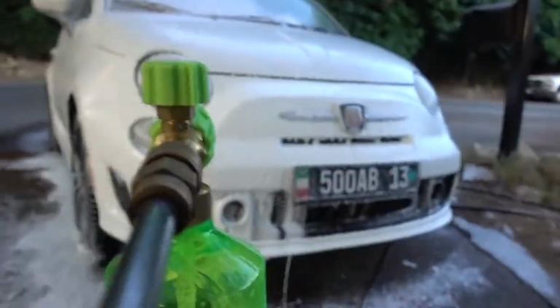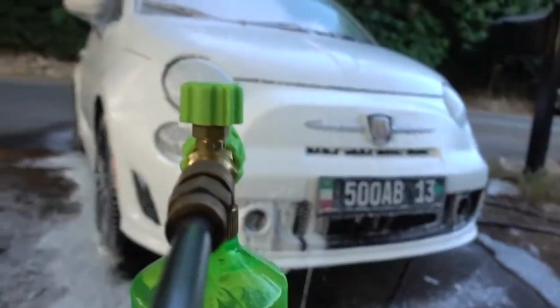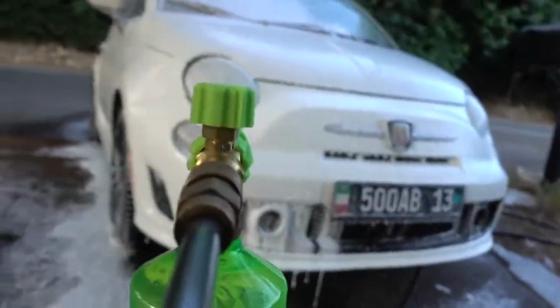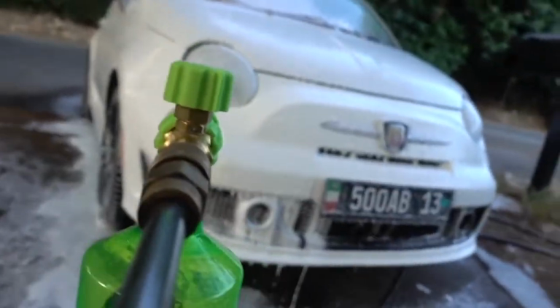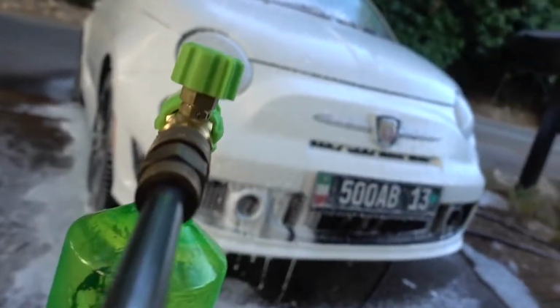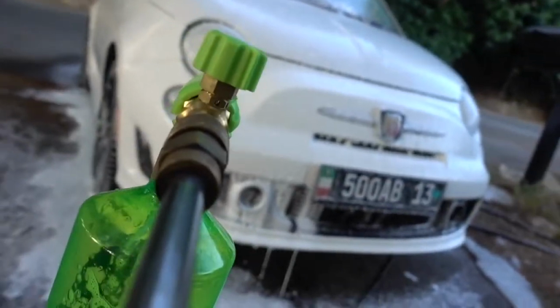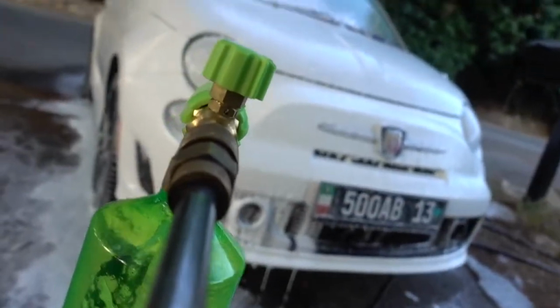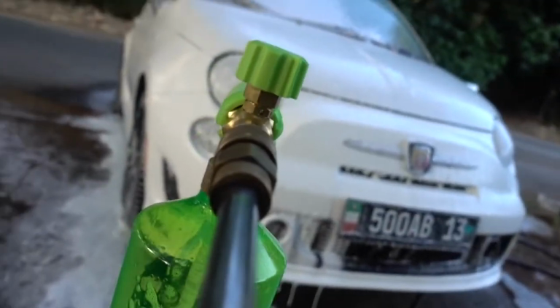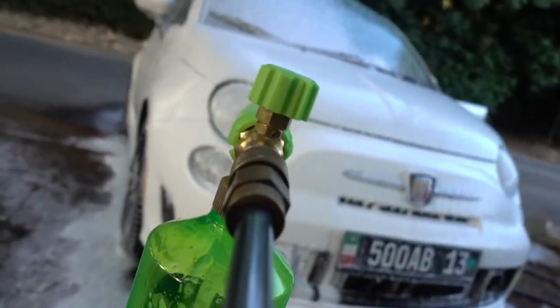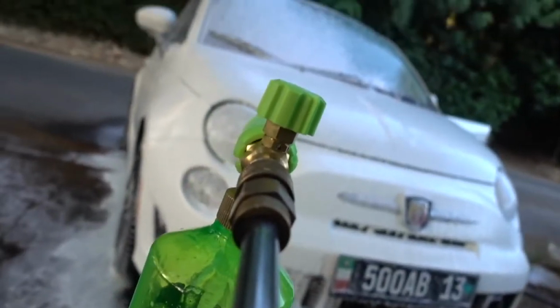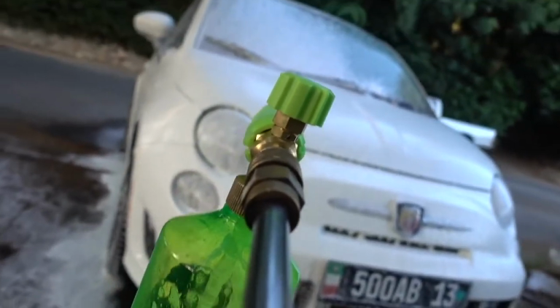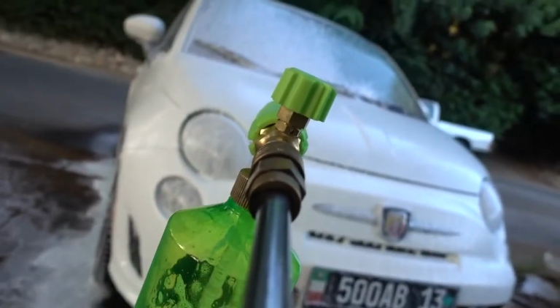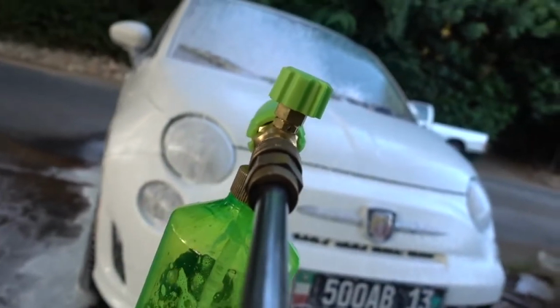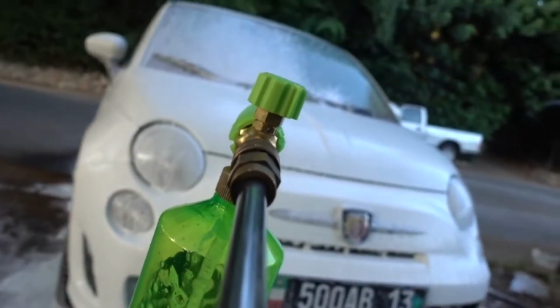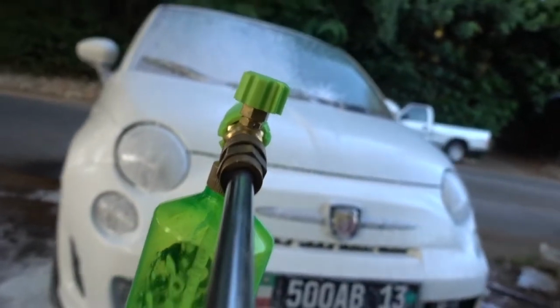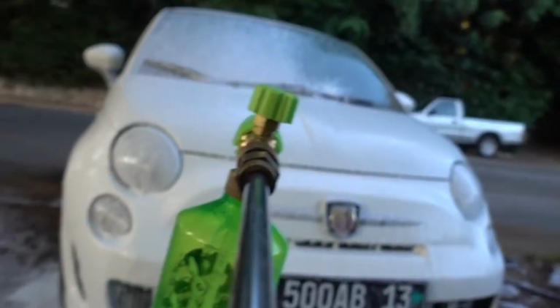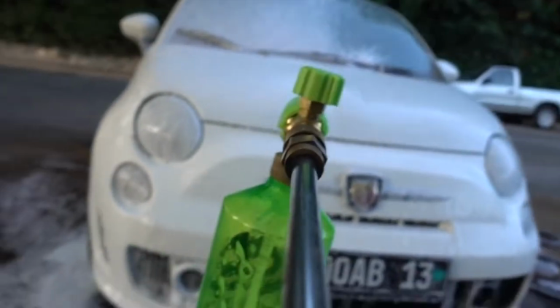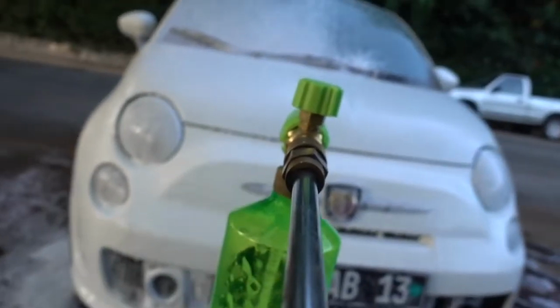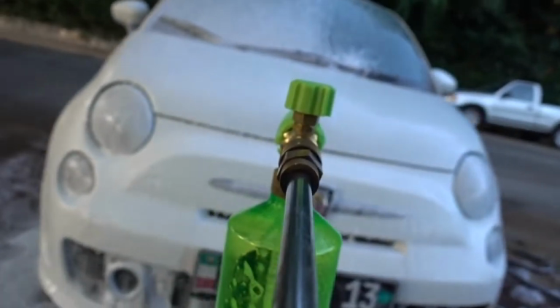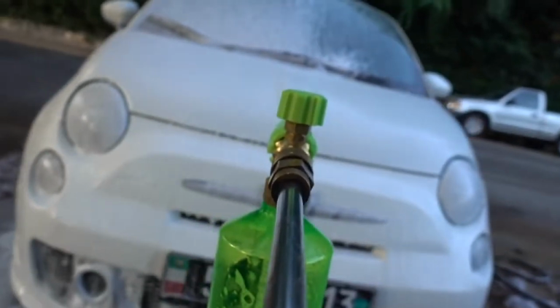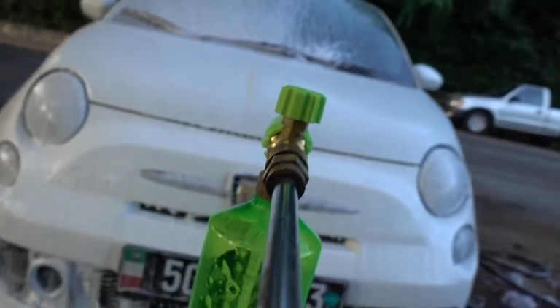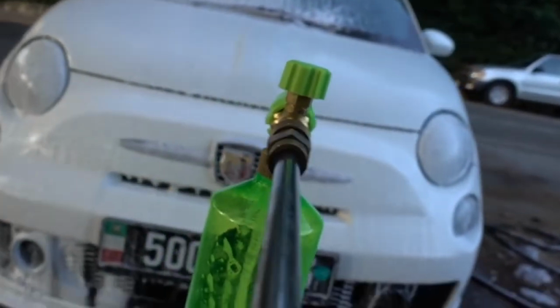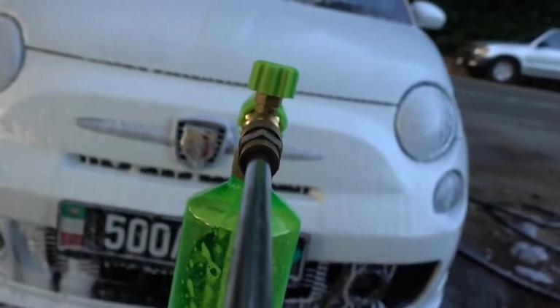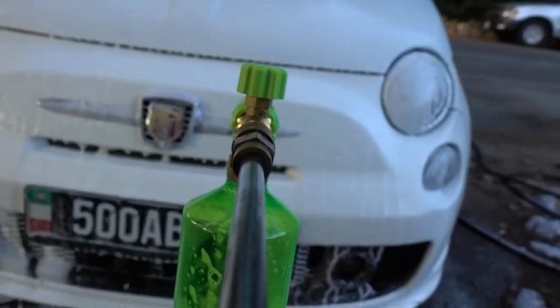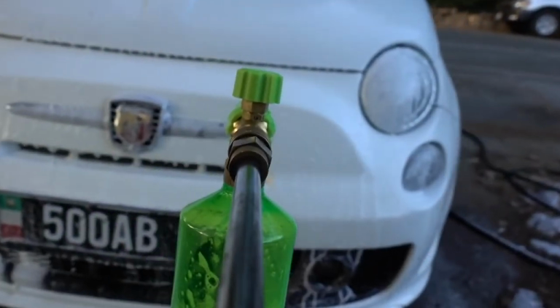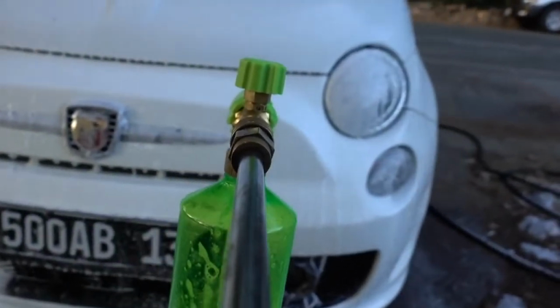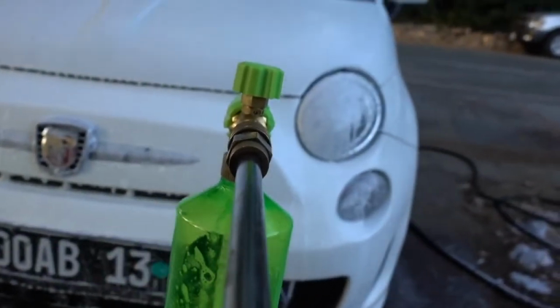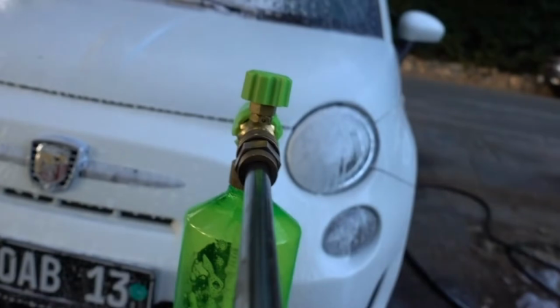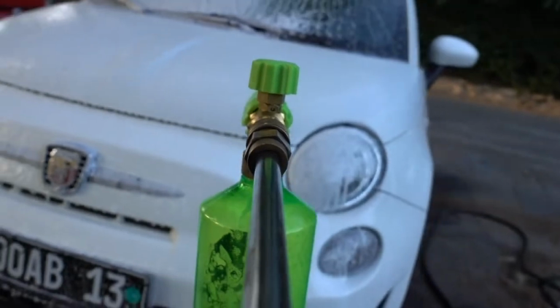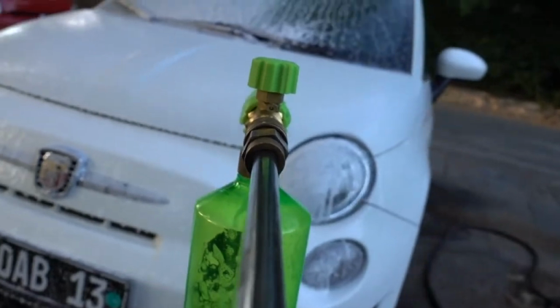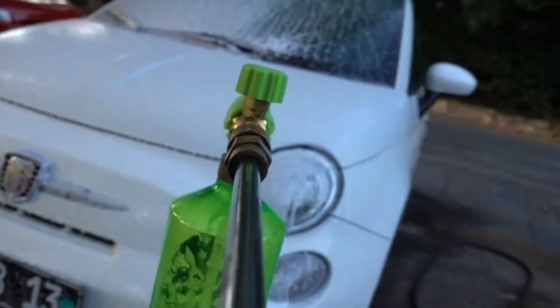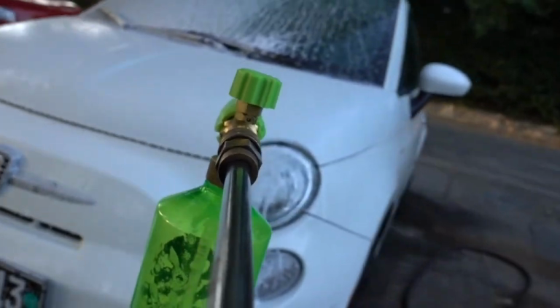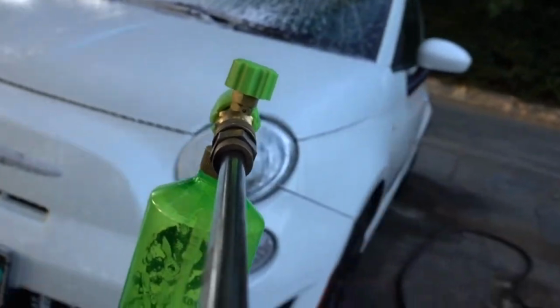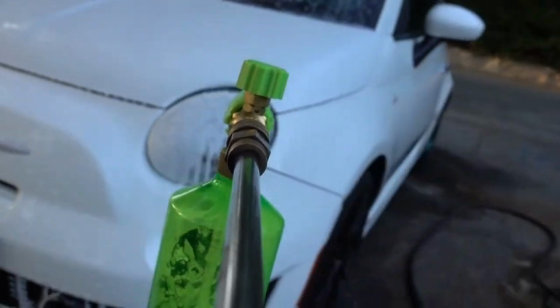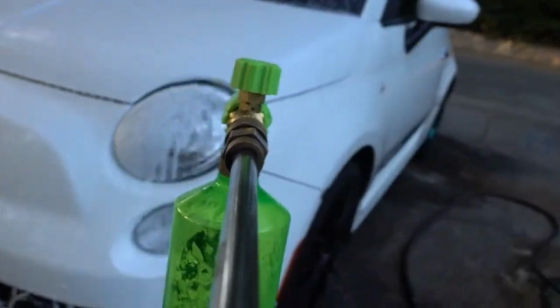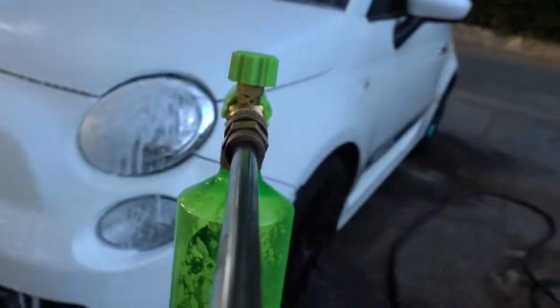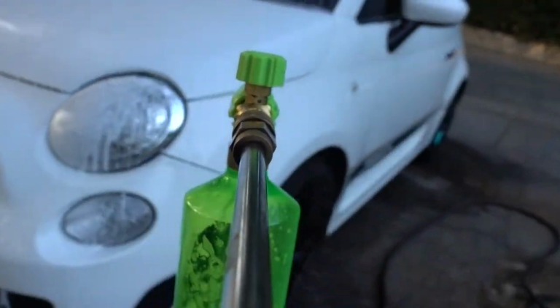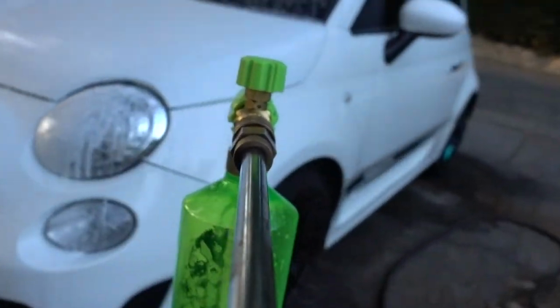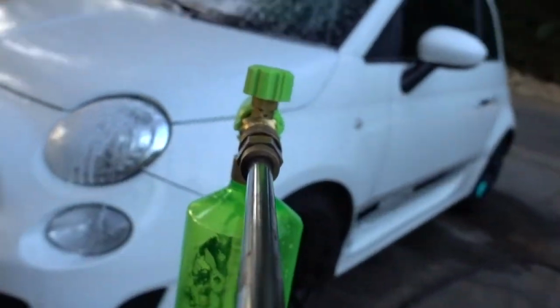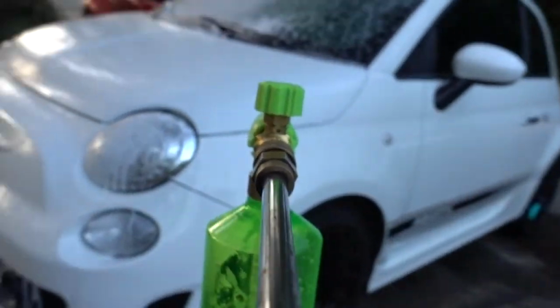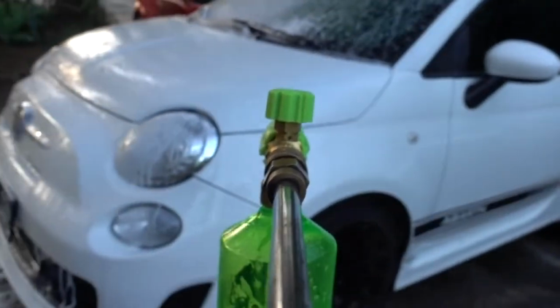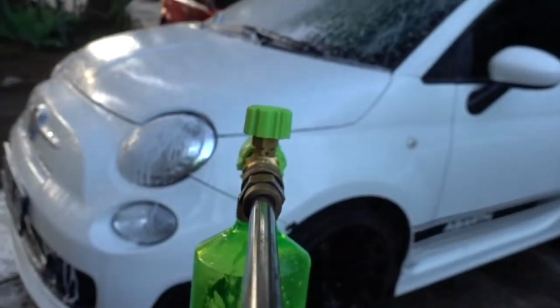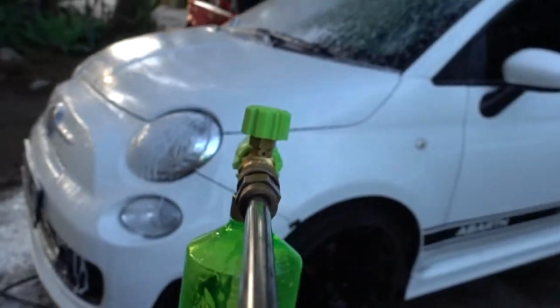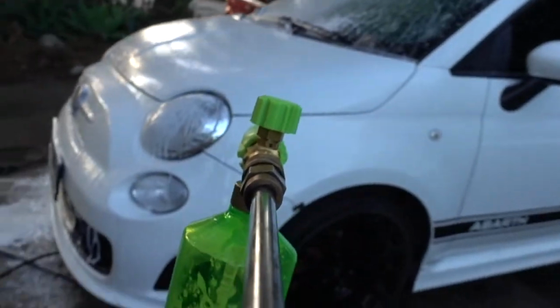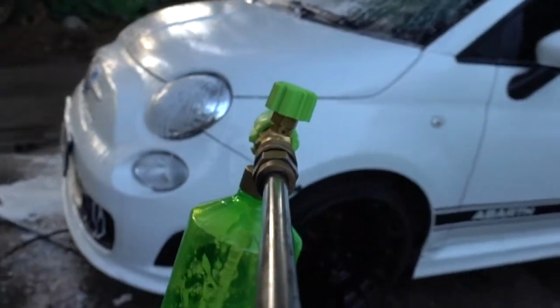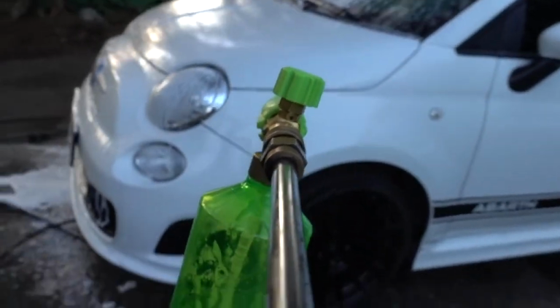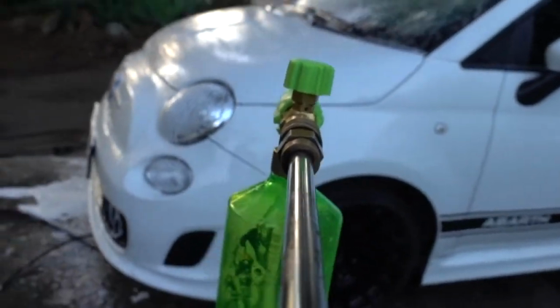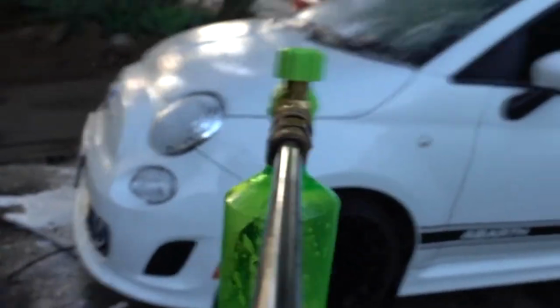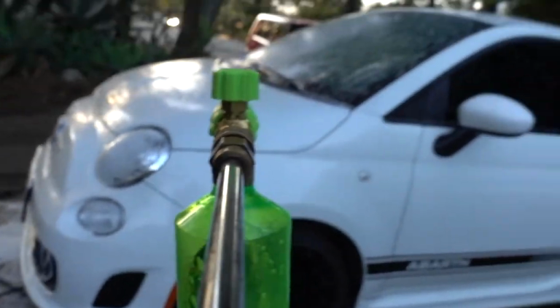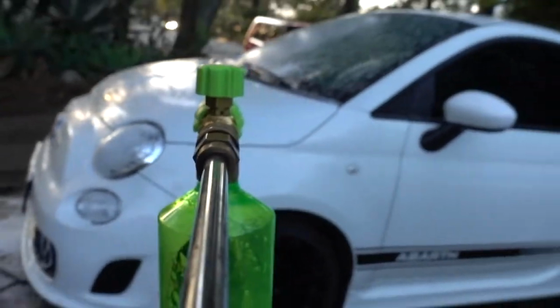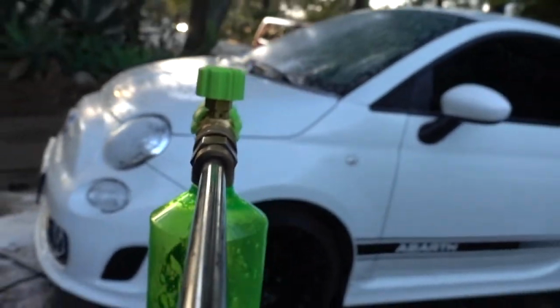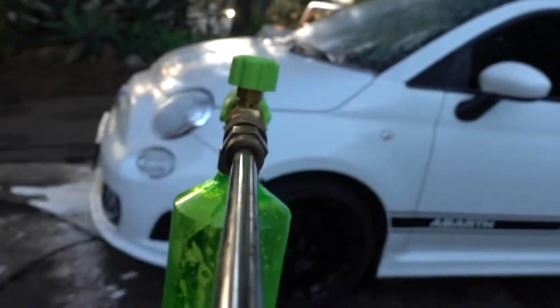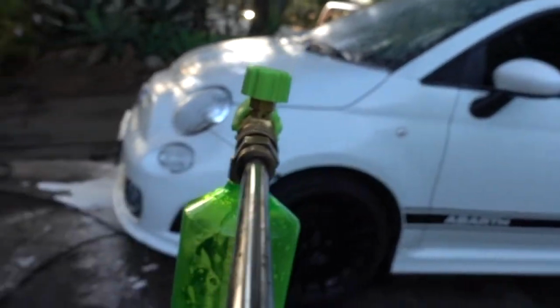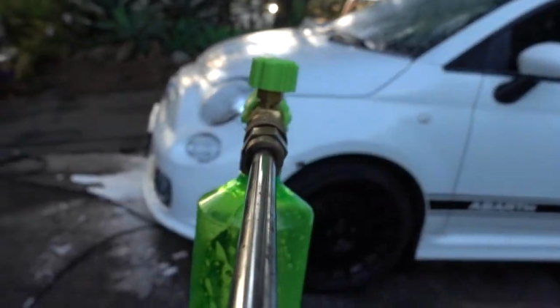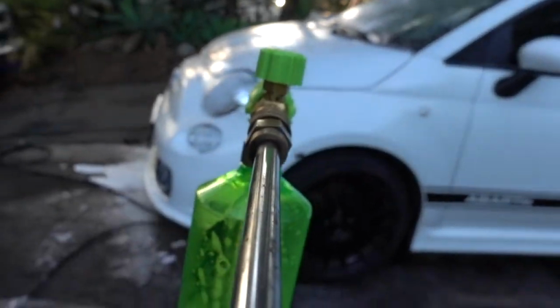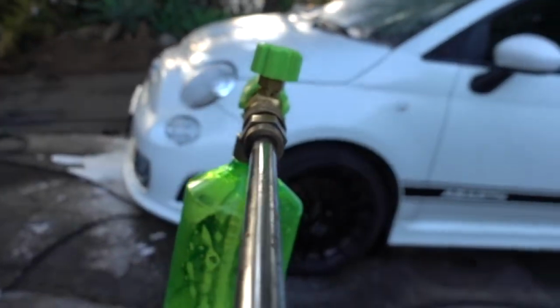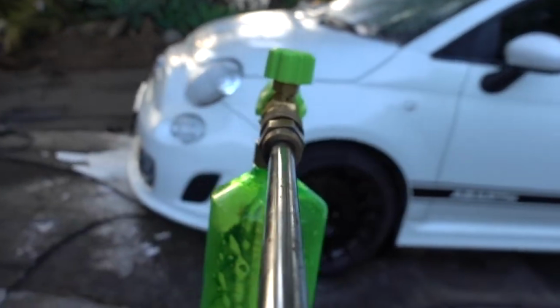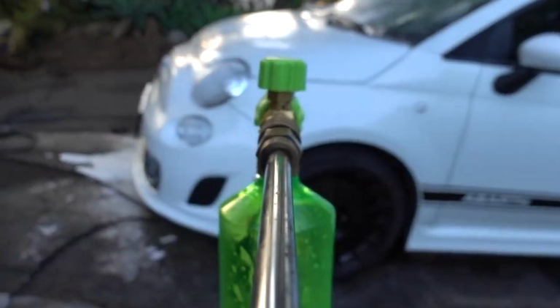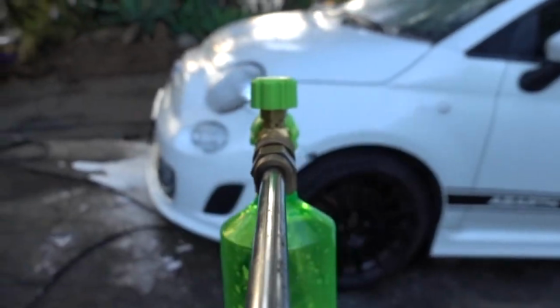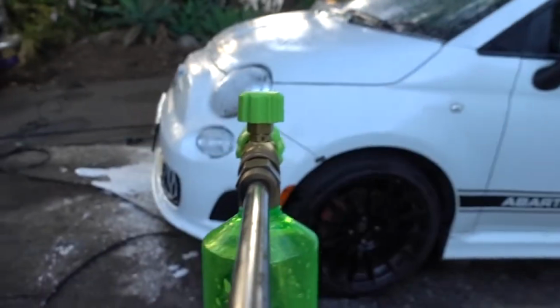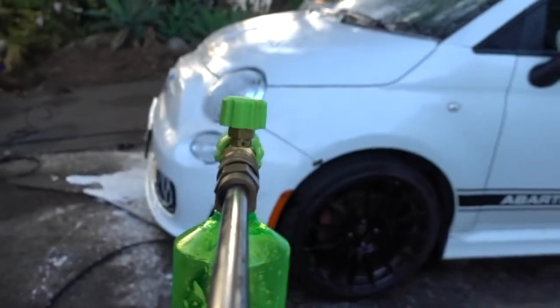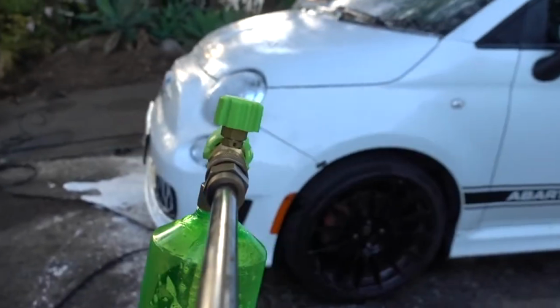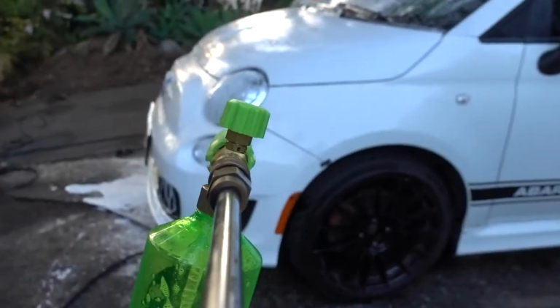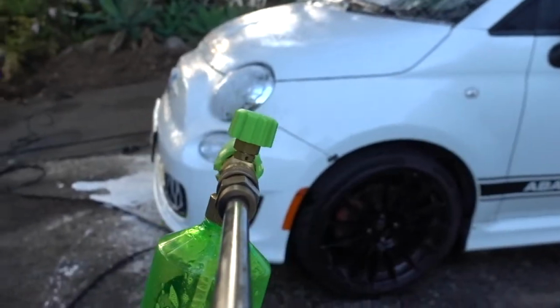So I figured it out. There's an adjustment on the front here where you can change the way the foam comes out. Let's try it on a different setting here.